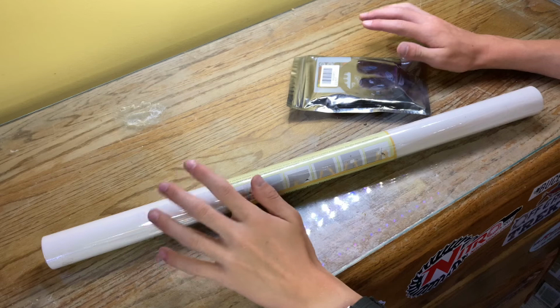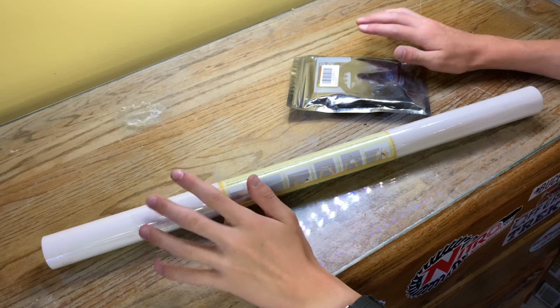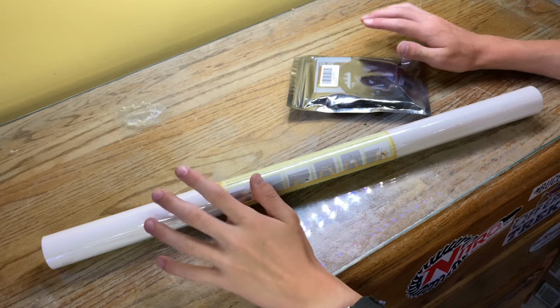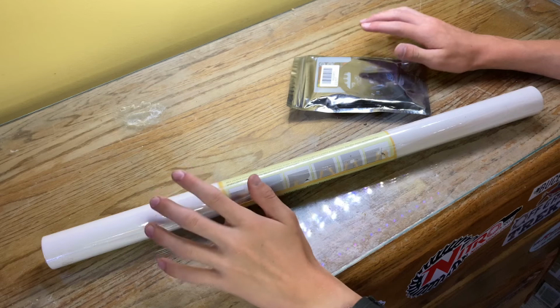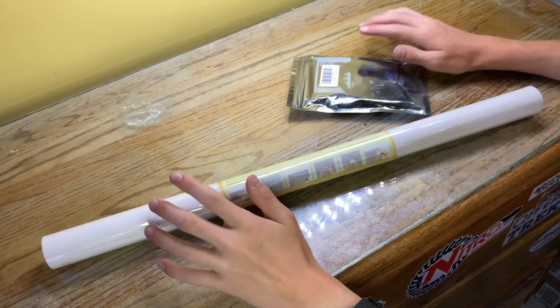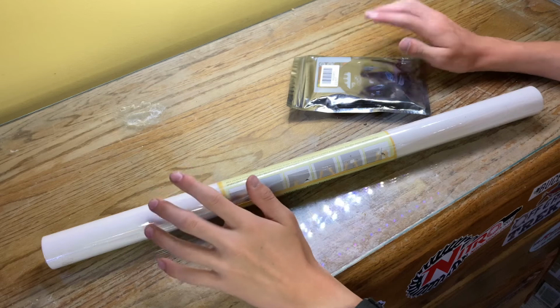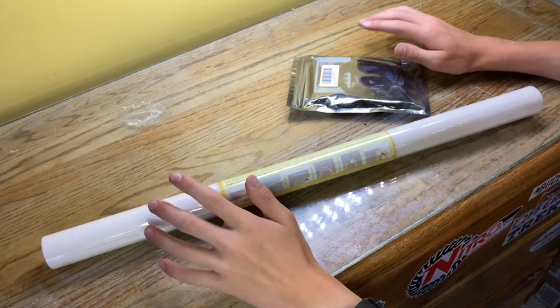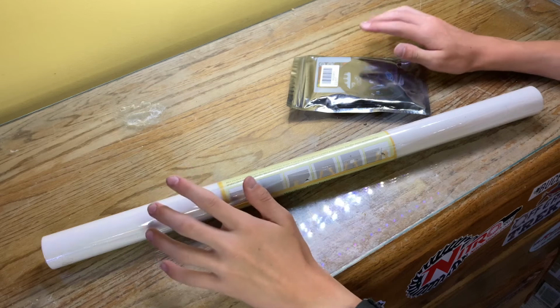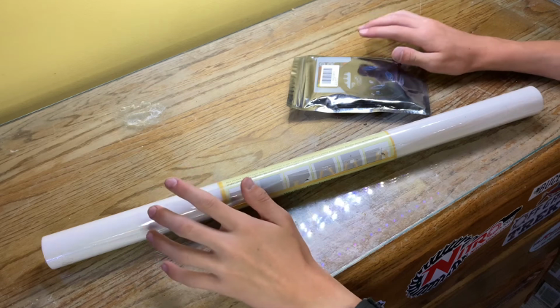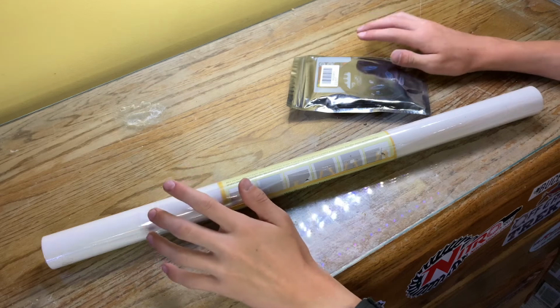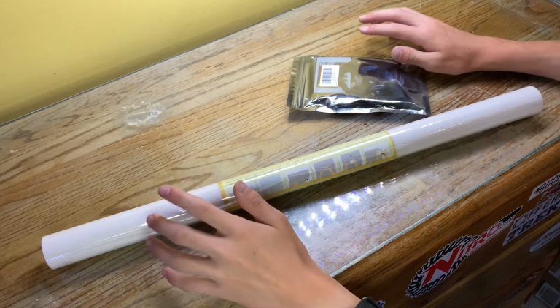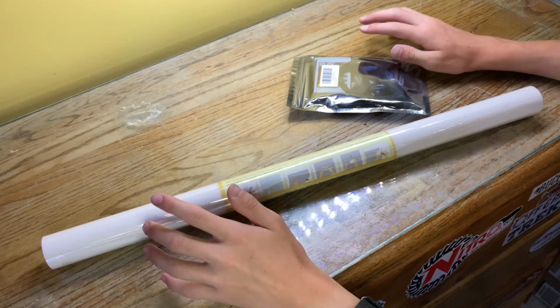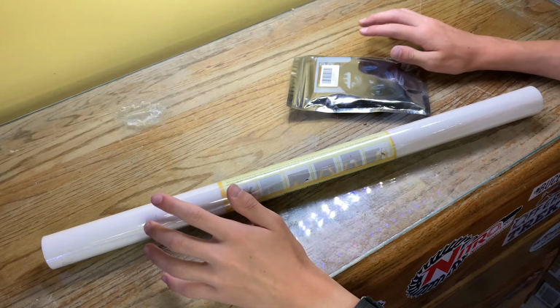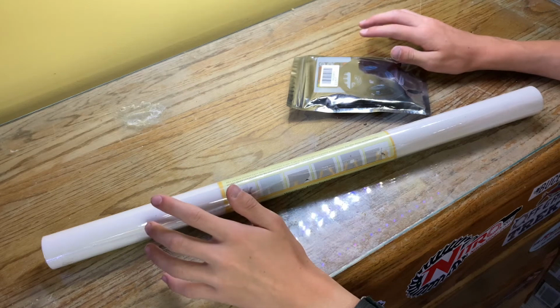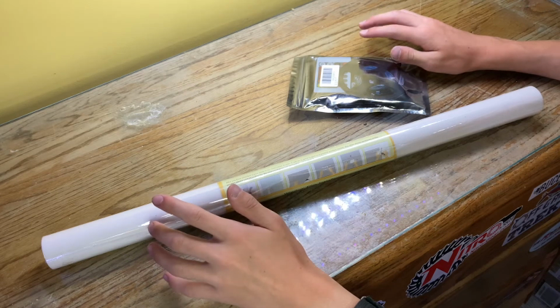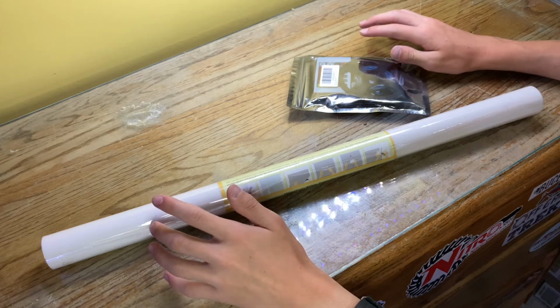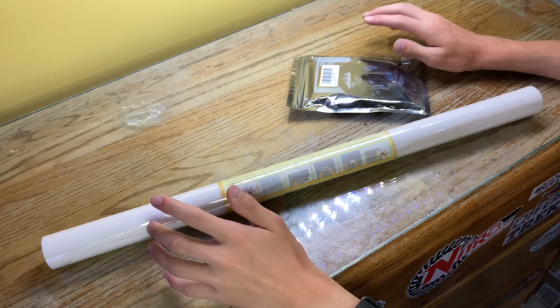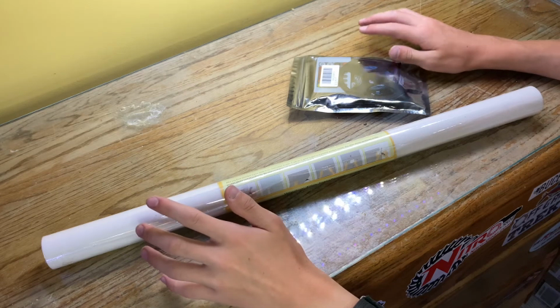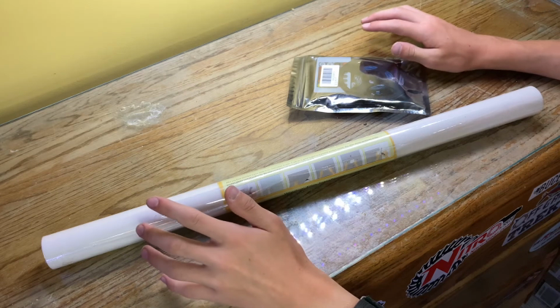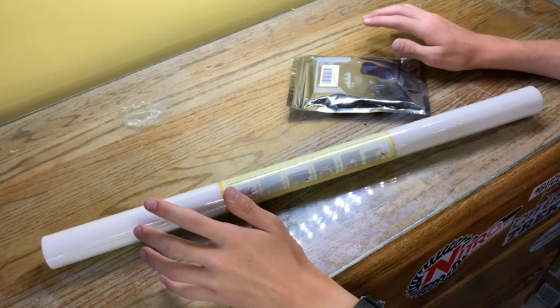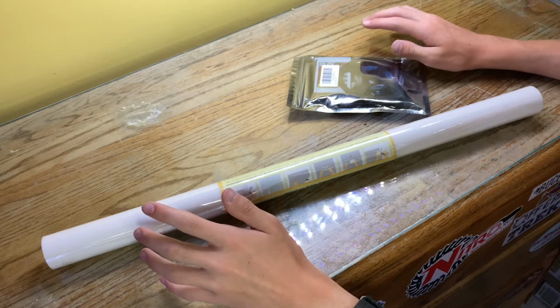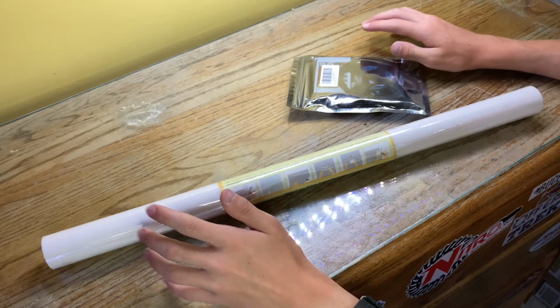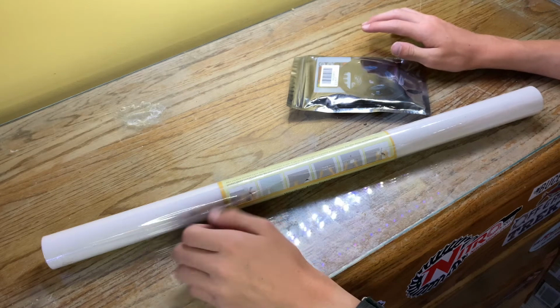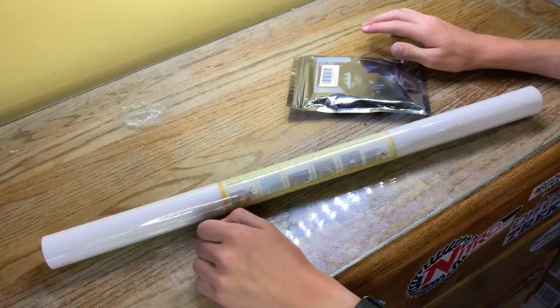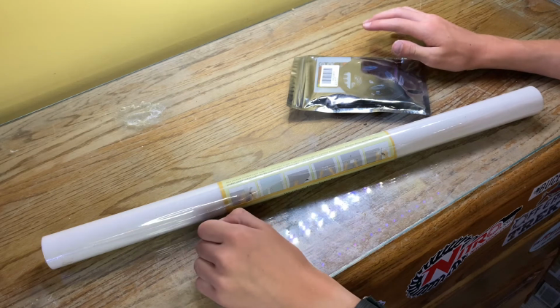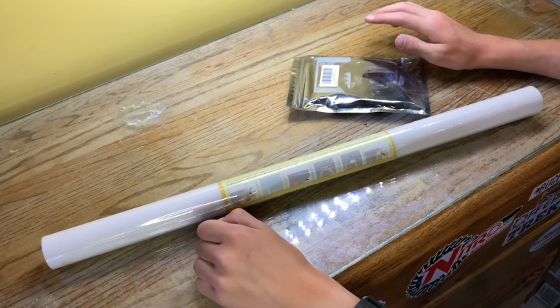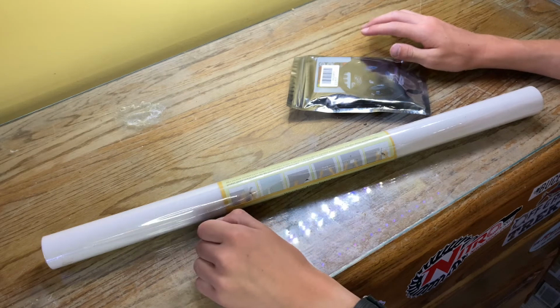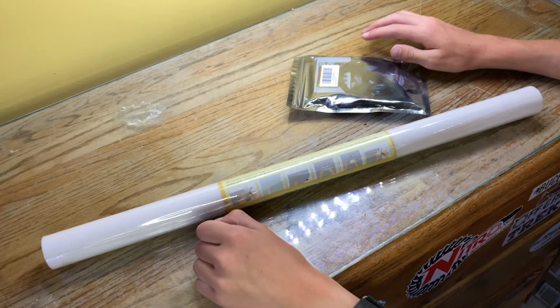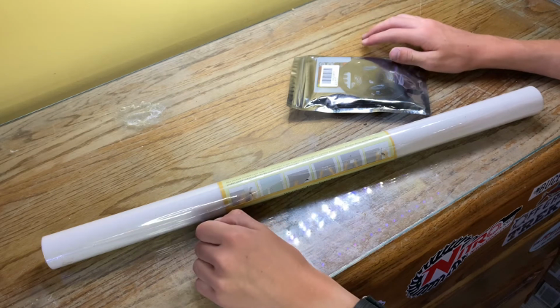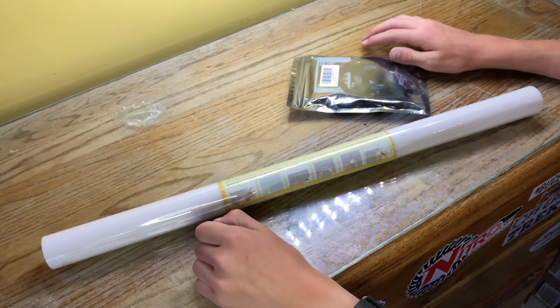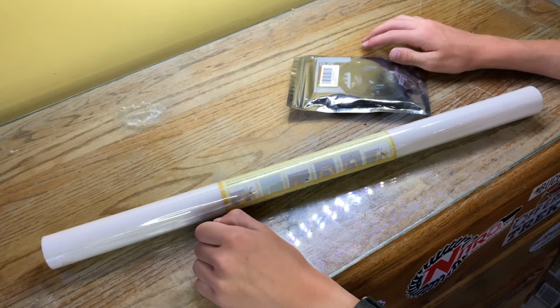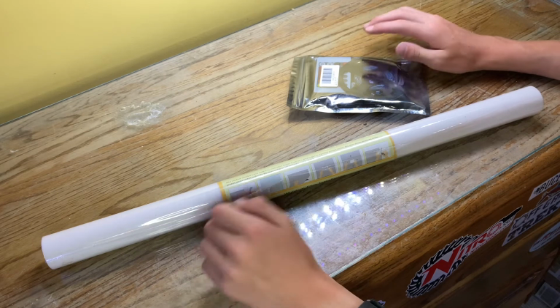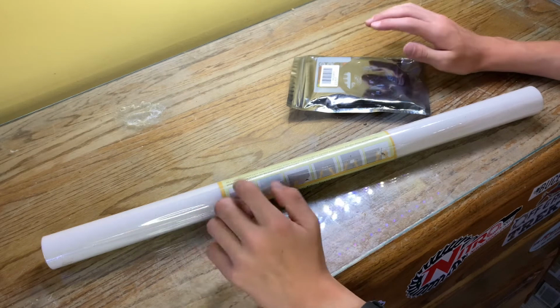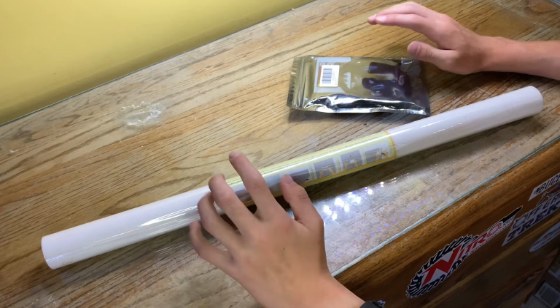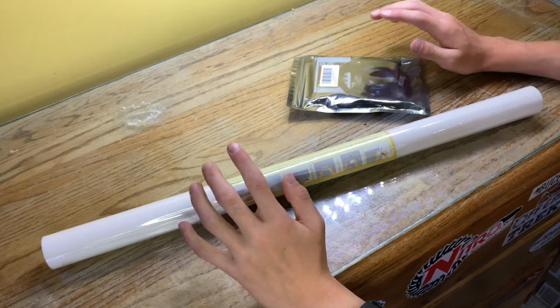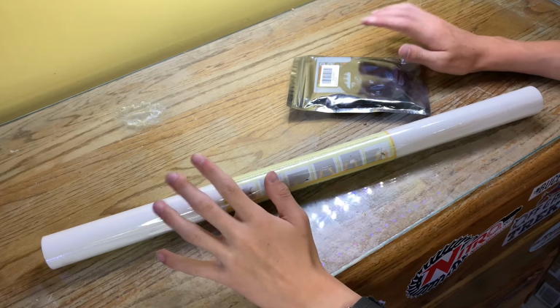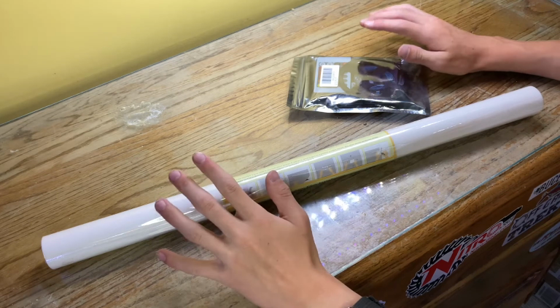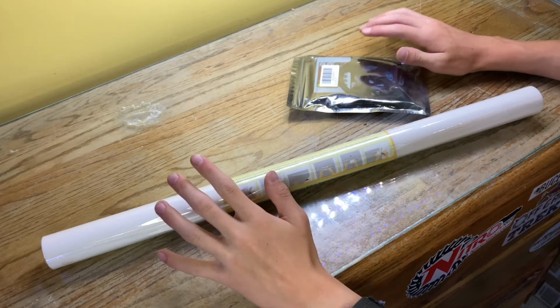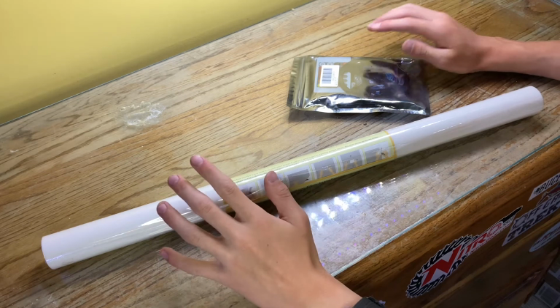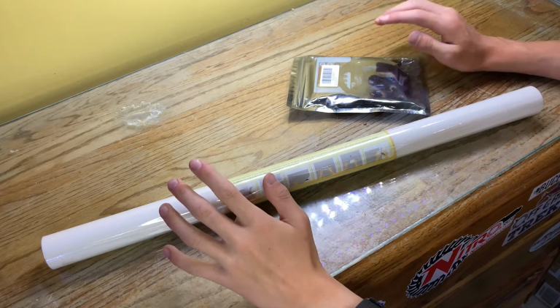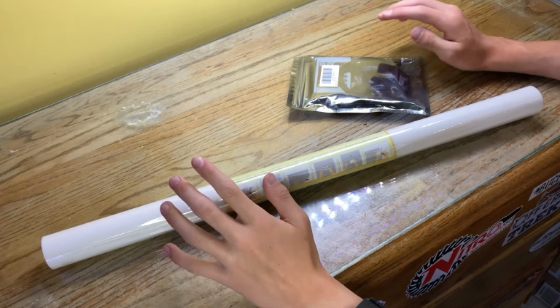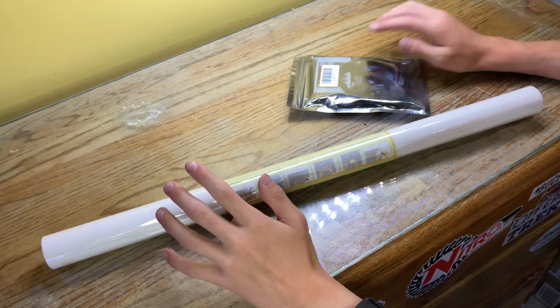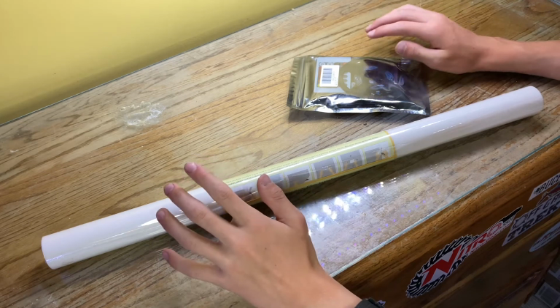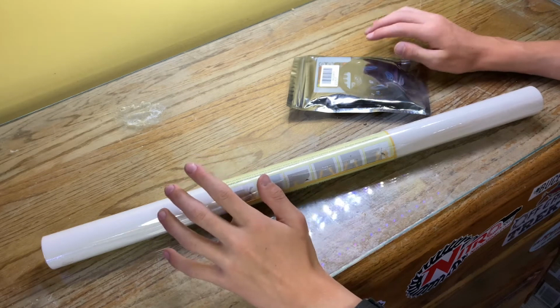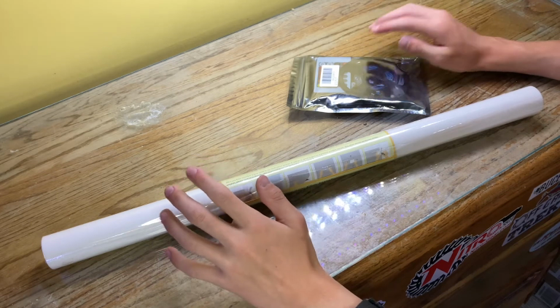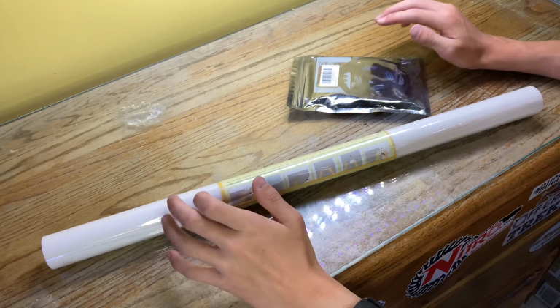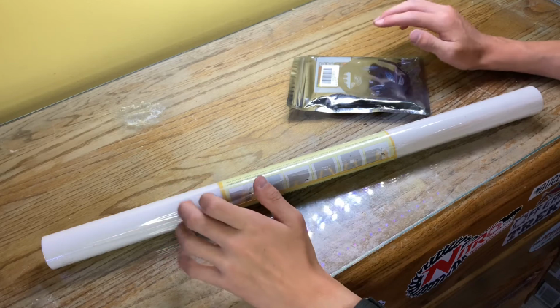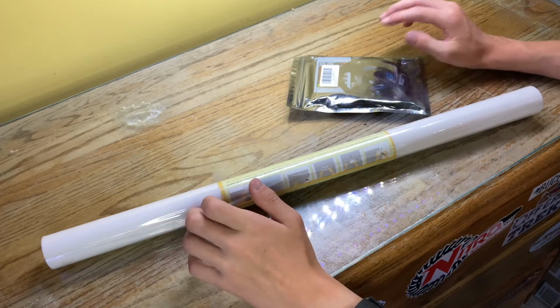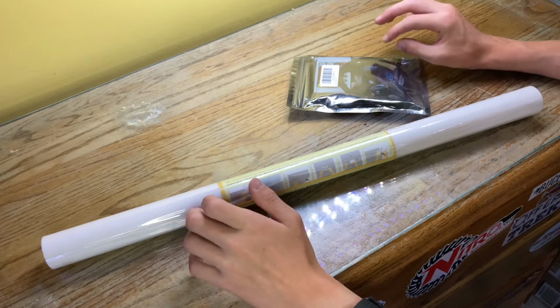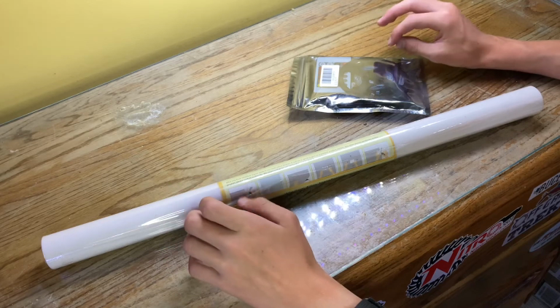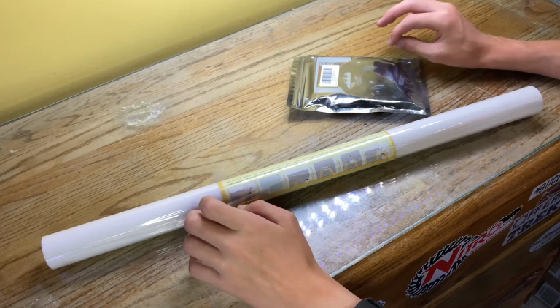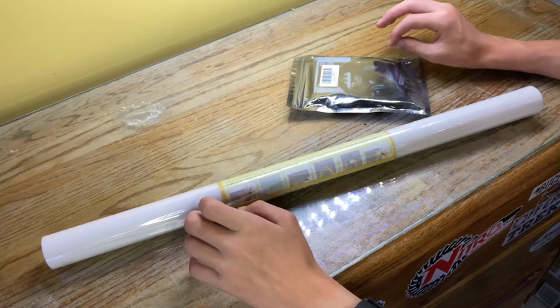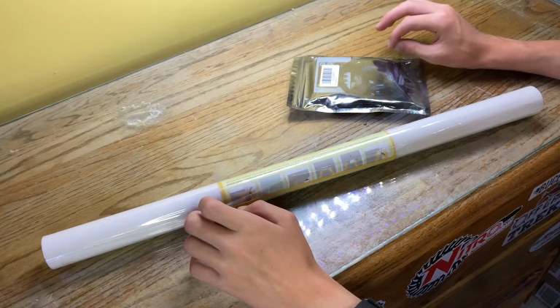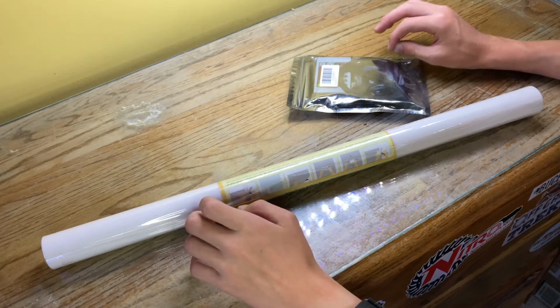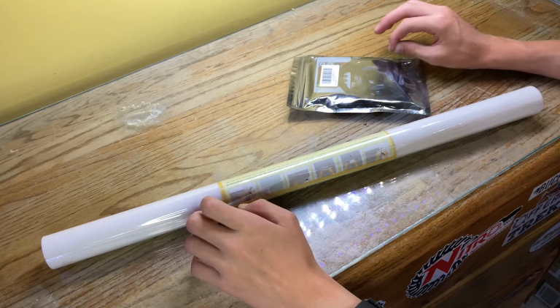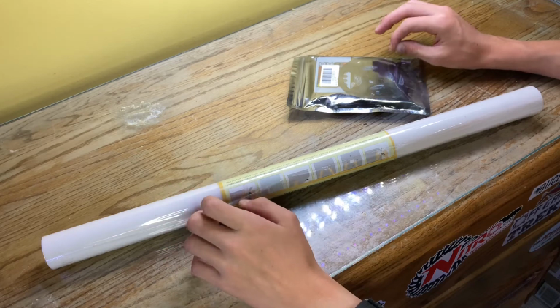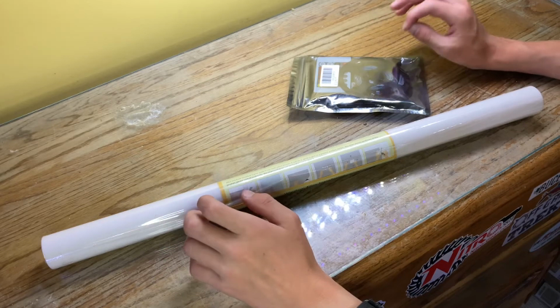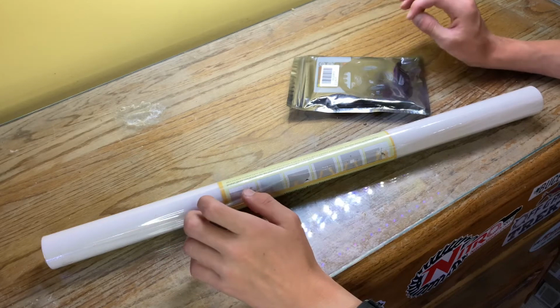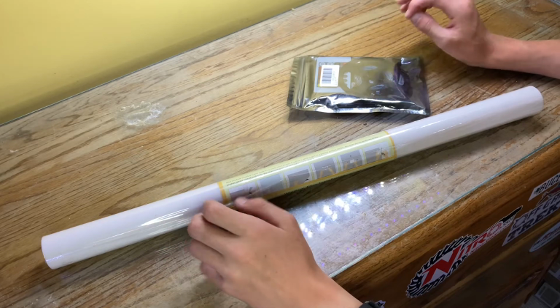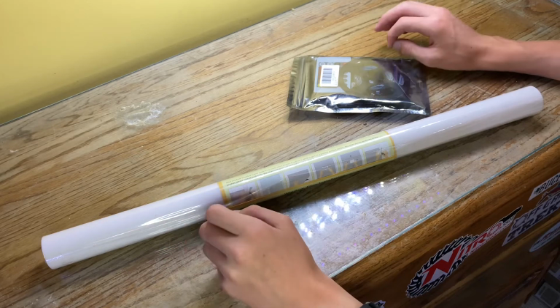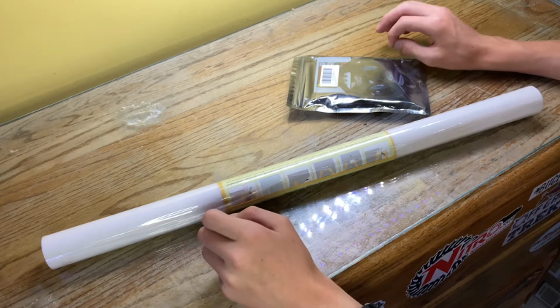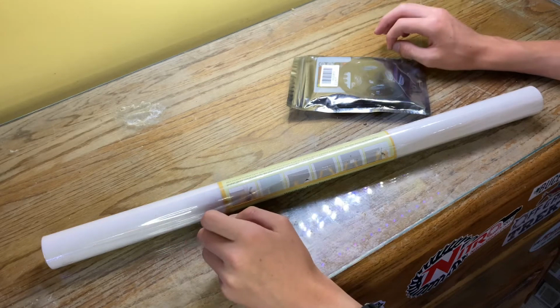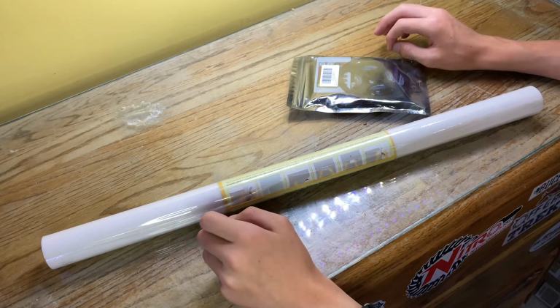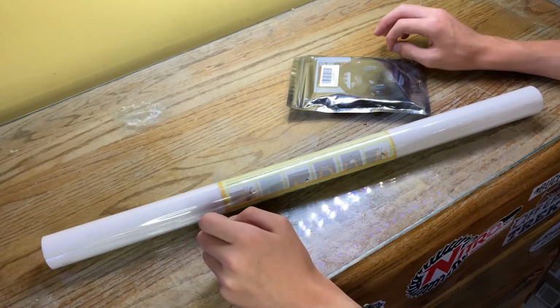Hey everybody, welcome back to the channel, and today I'm going to show you guys how to make a frosted, light-up aquarium background for really cheap.